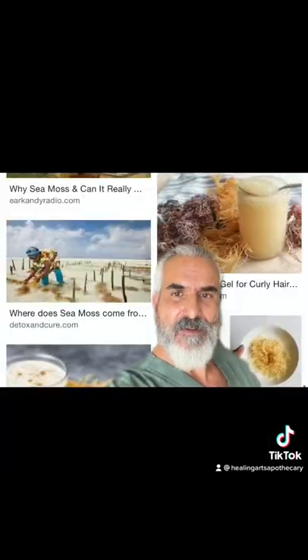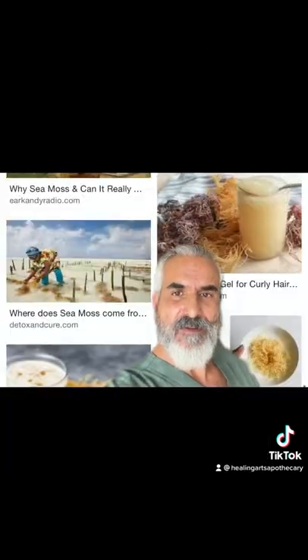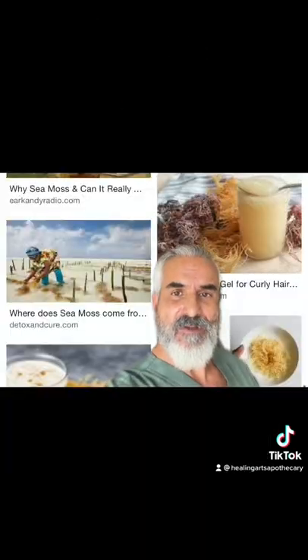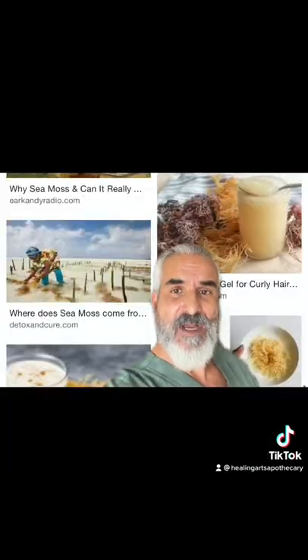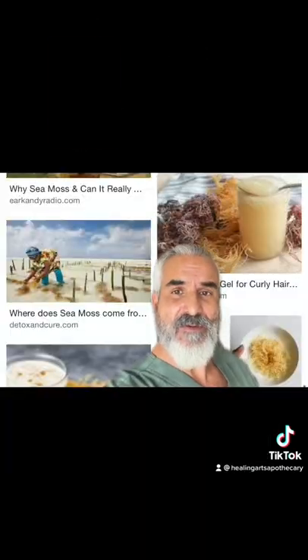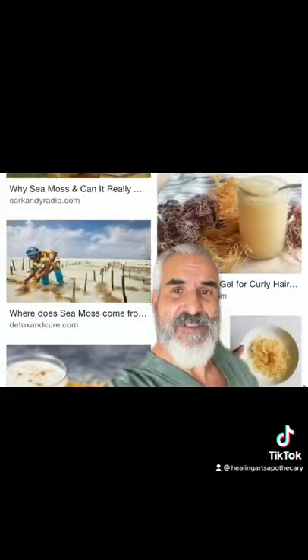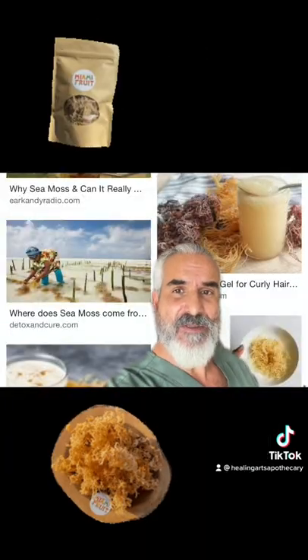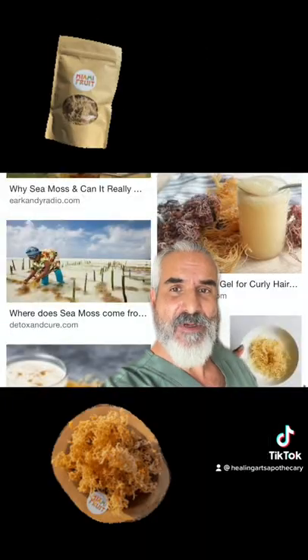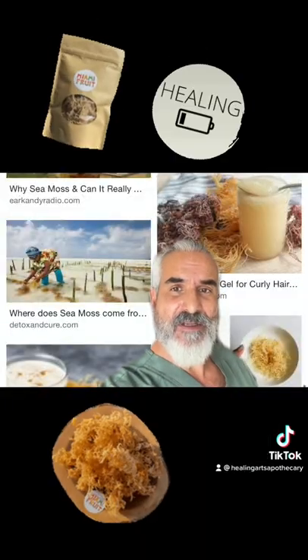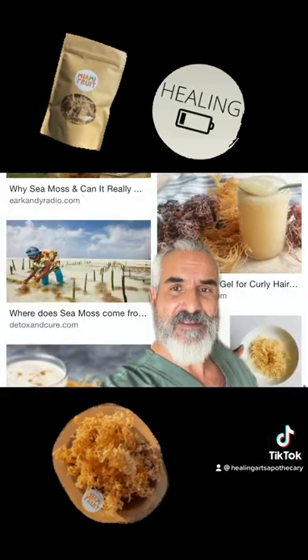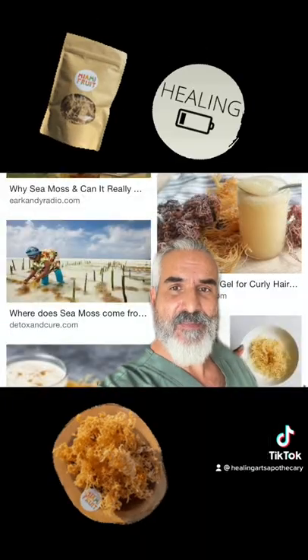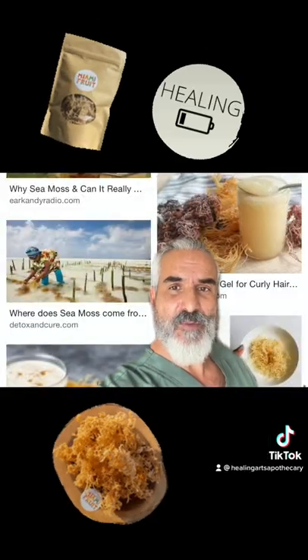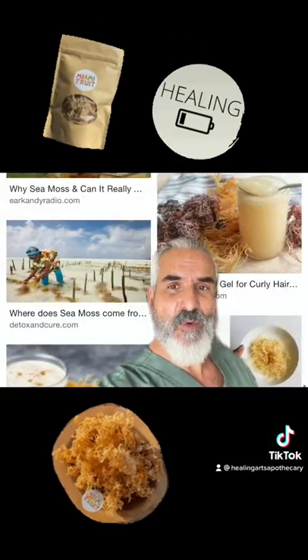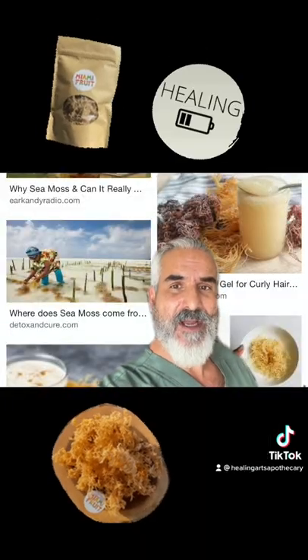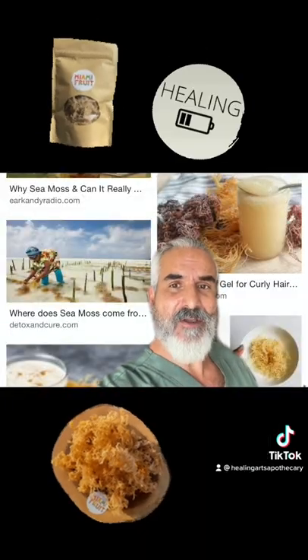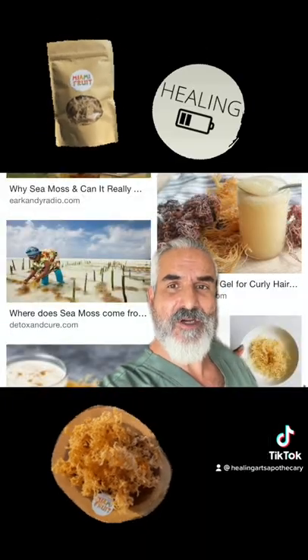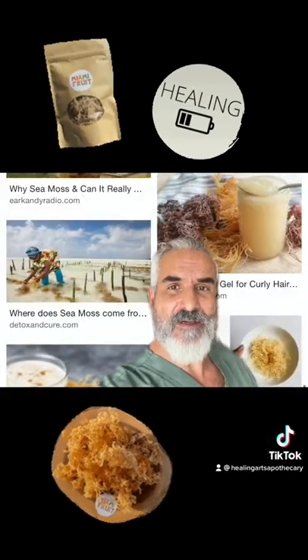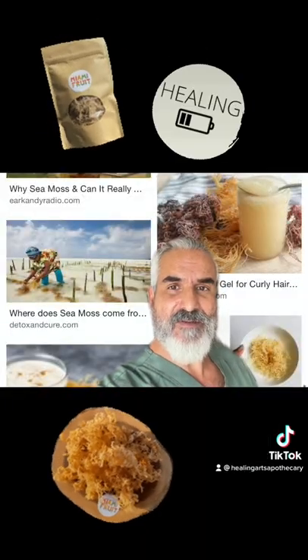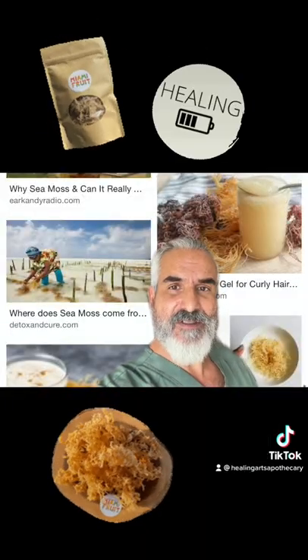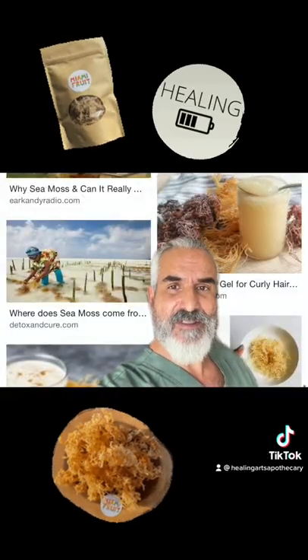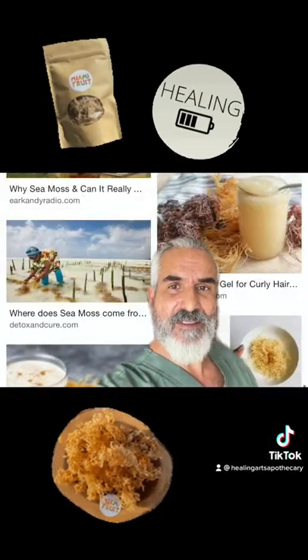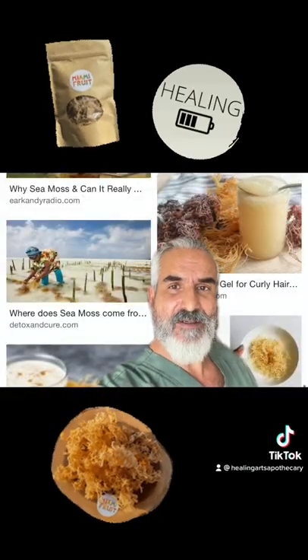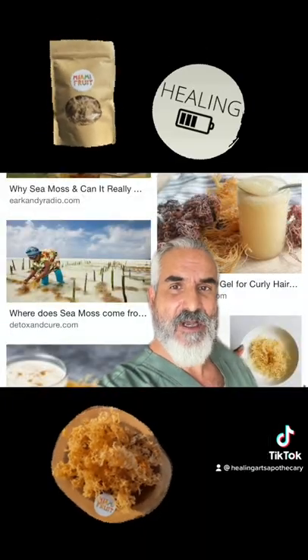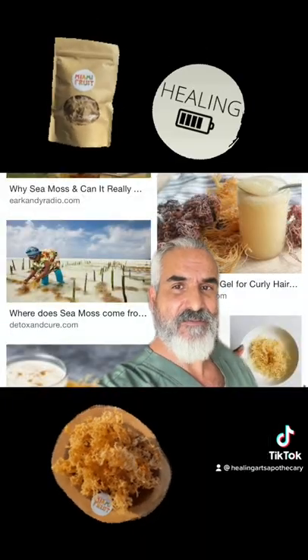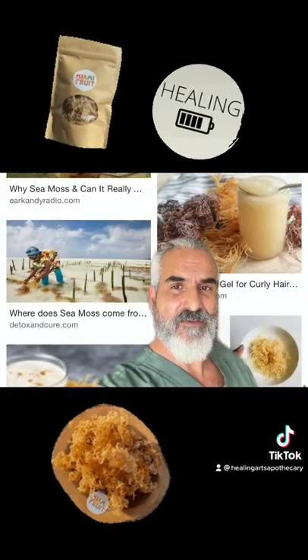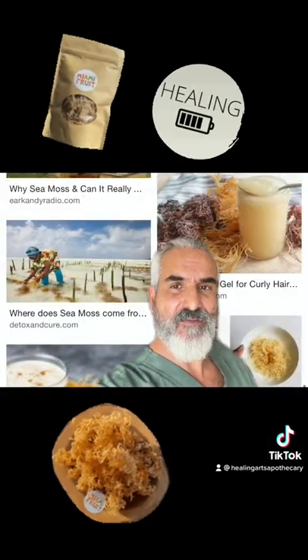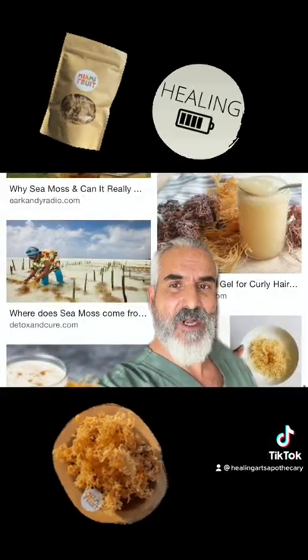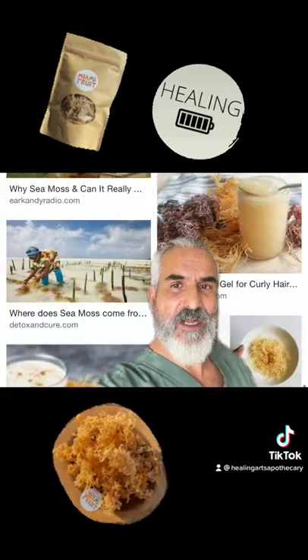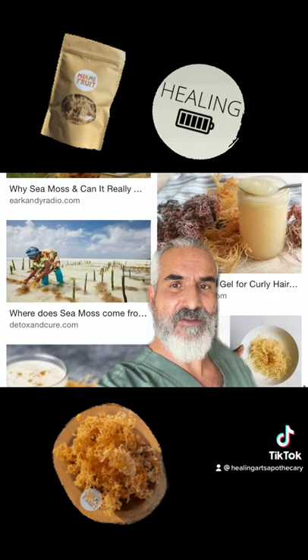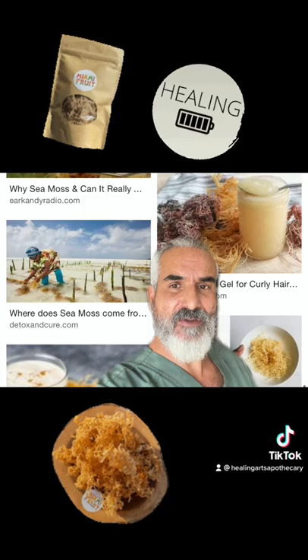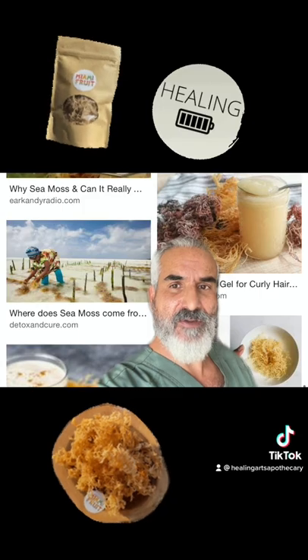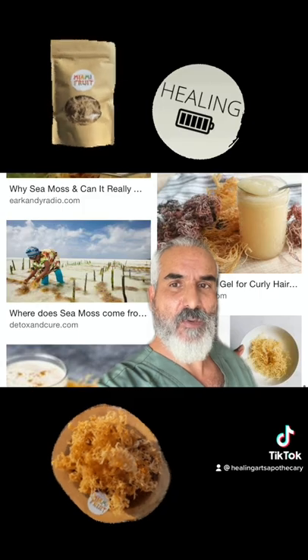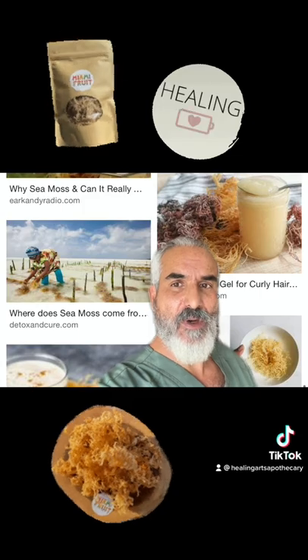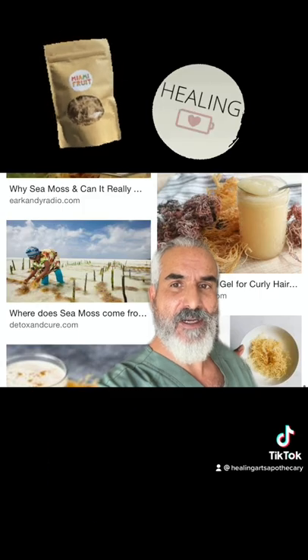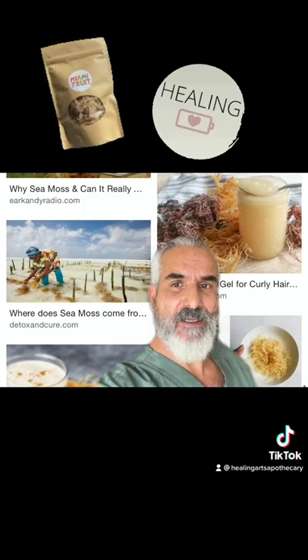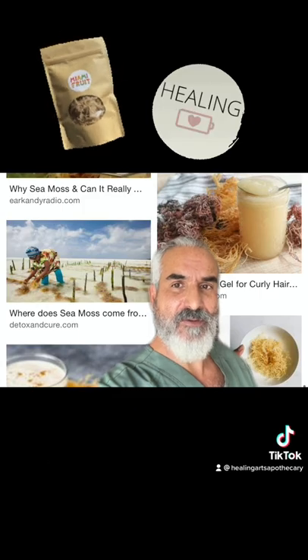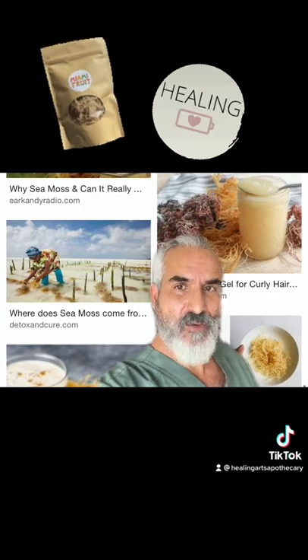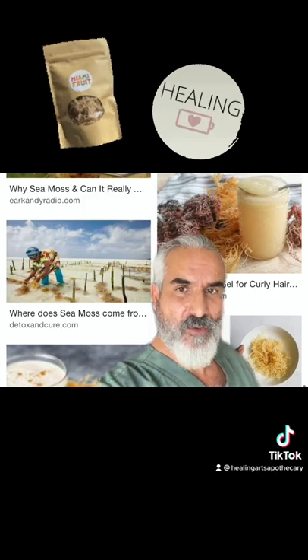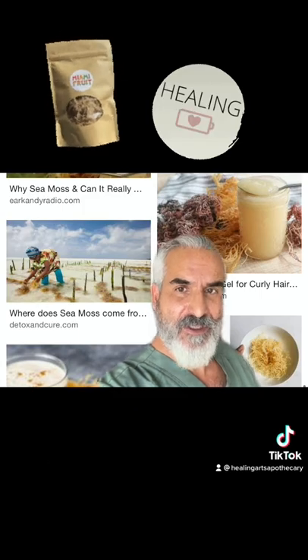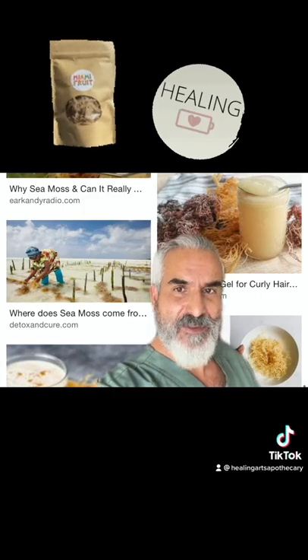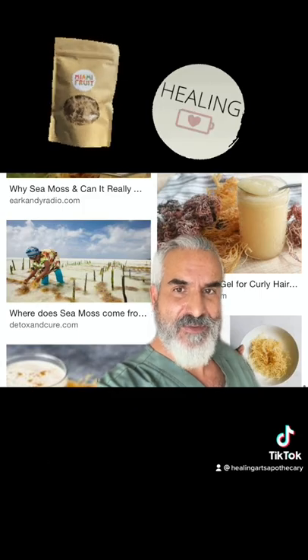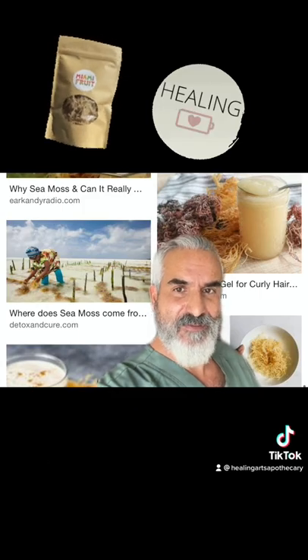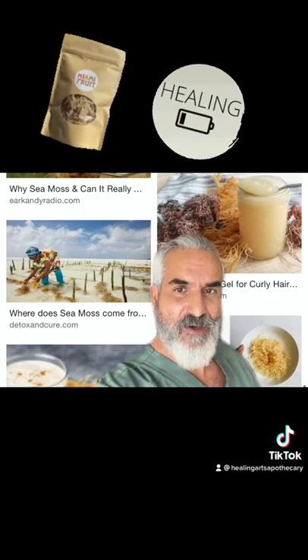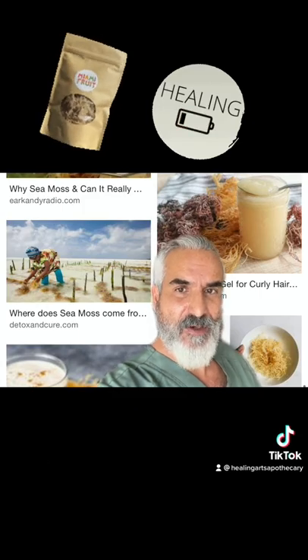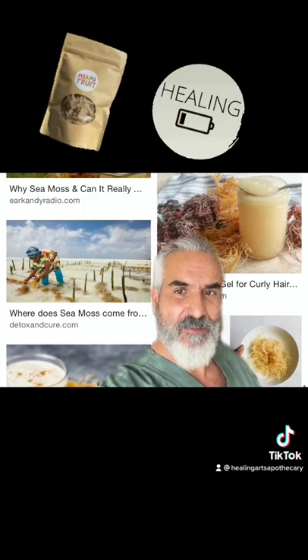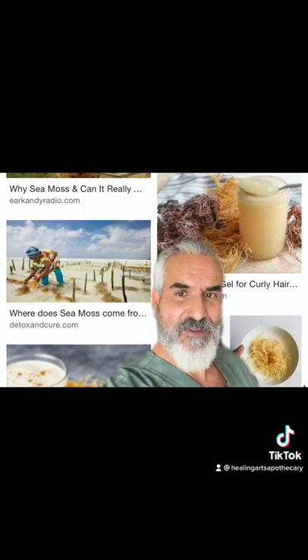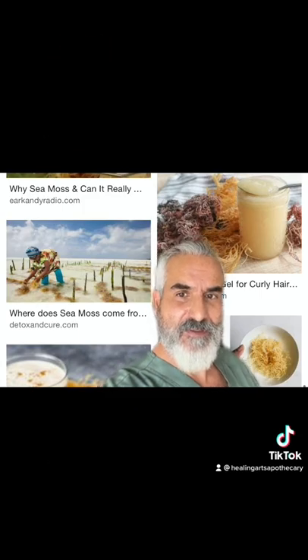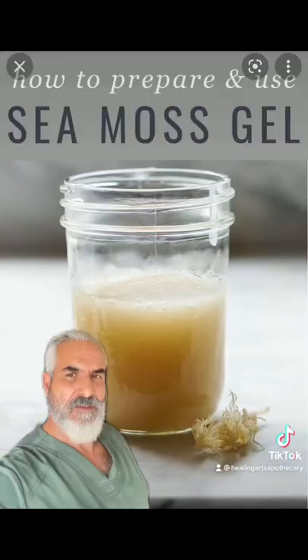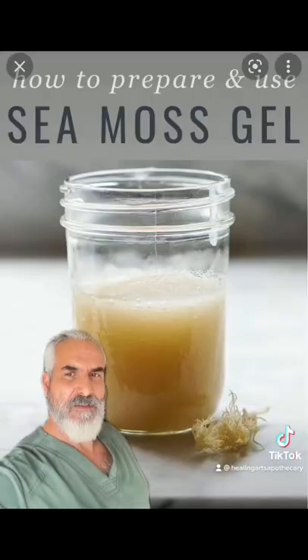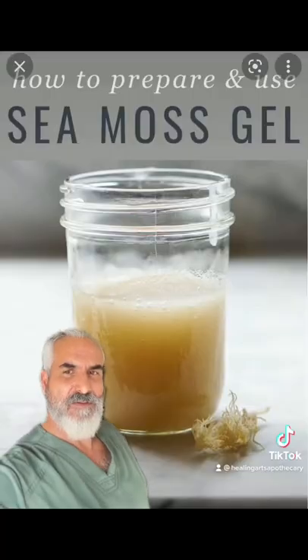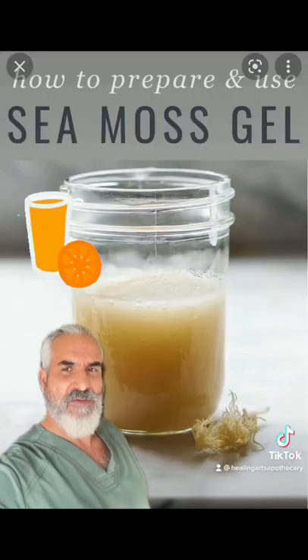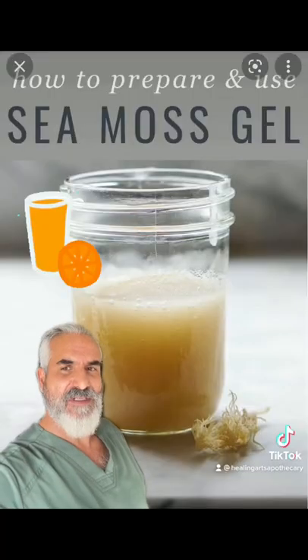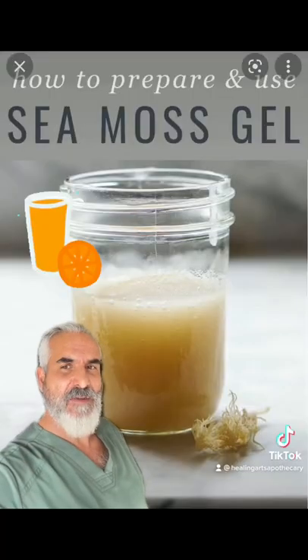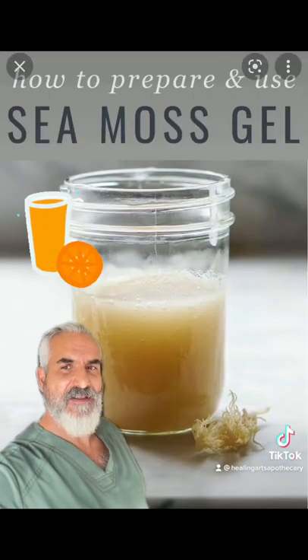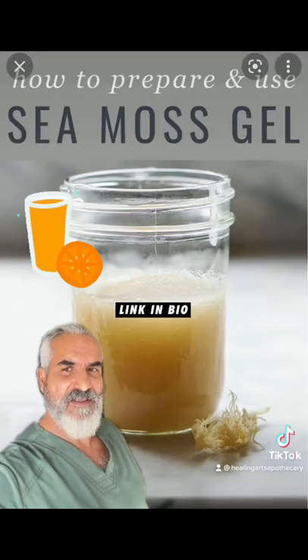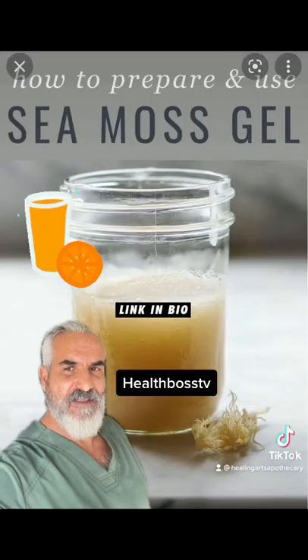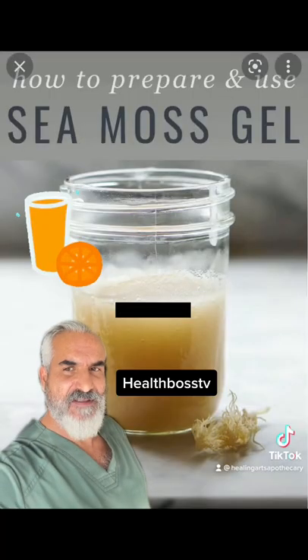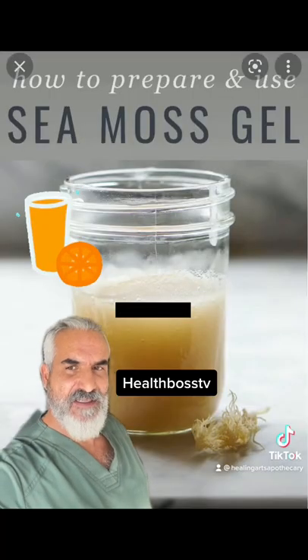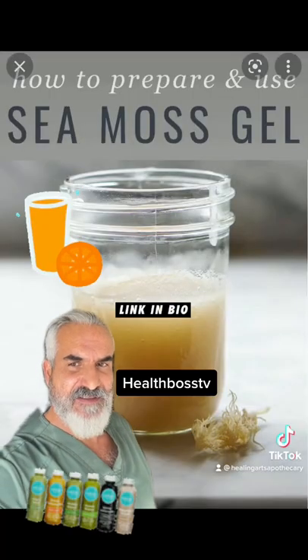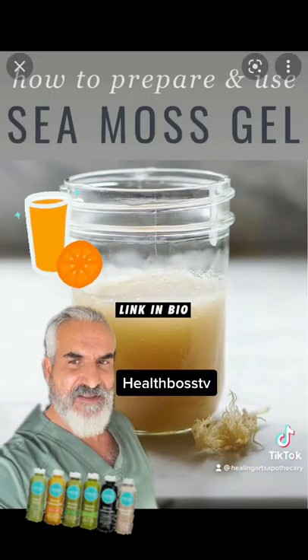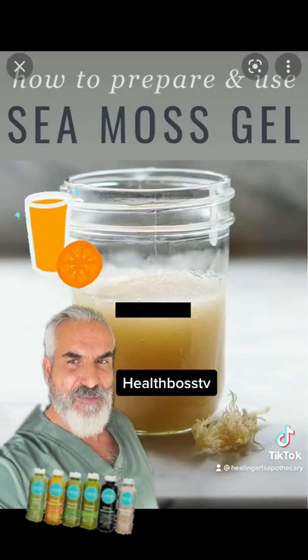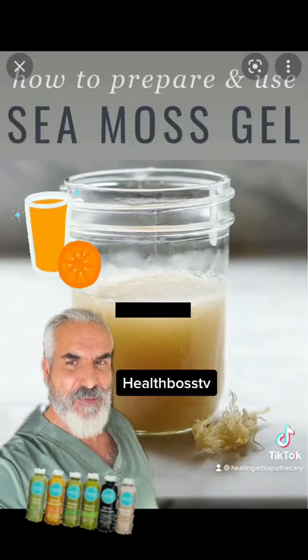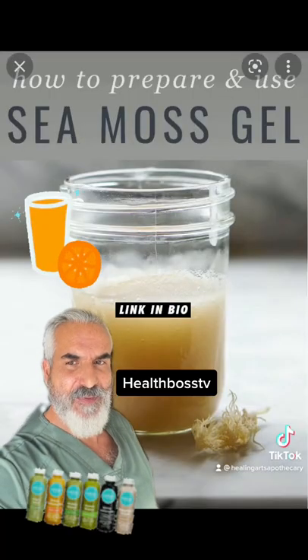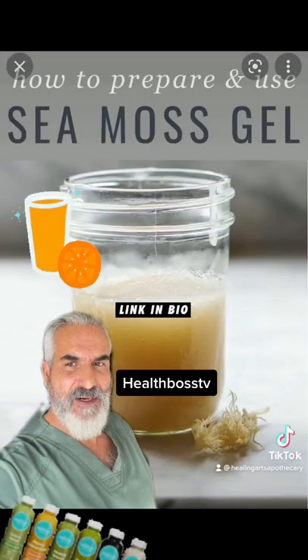Irish sea moss can be wild harvested off of rocks or in the wild, or it can be farmed. Sea moss is easy to prepare.